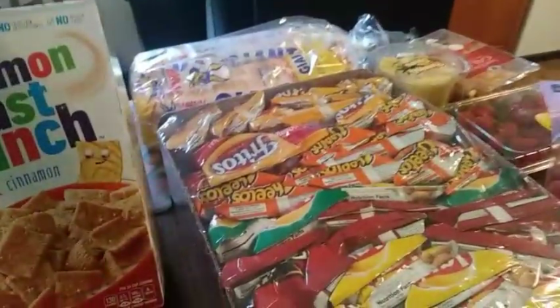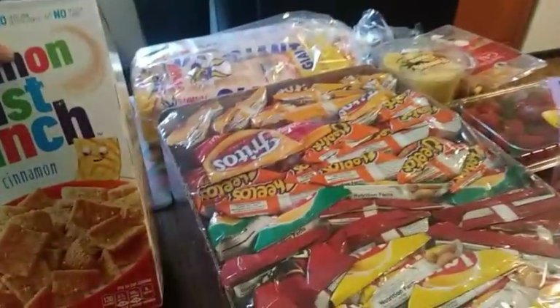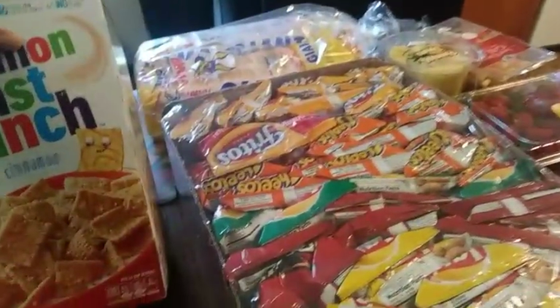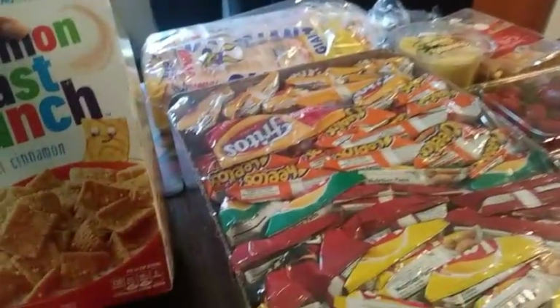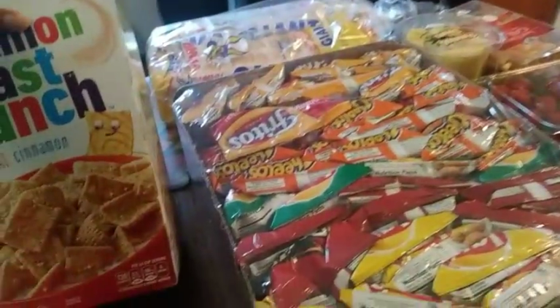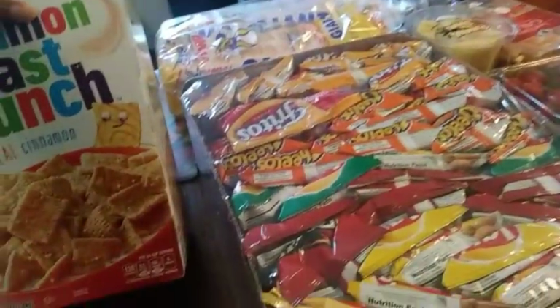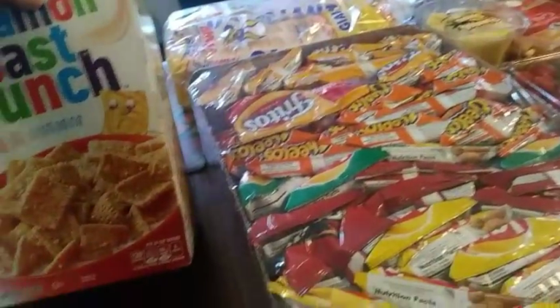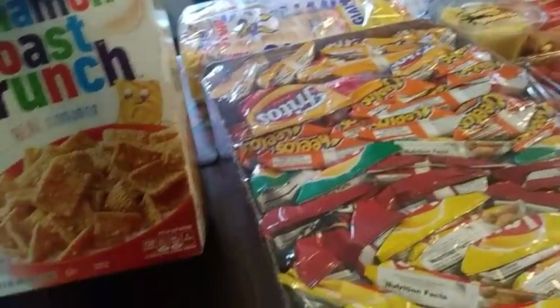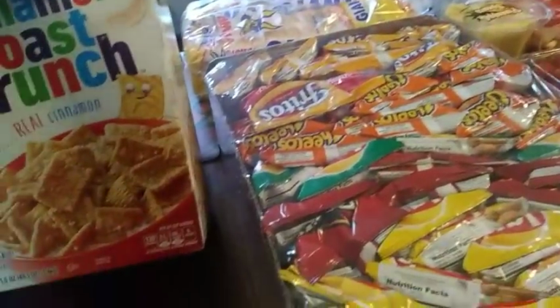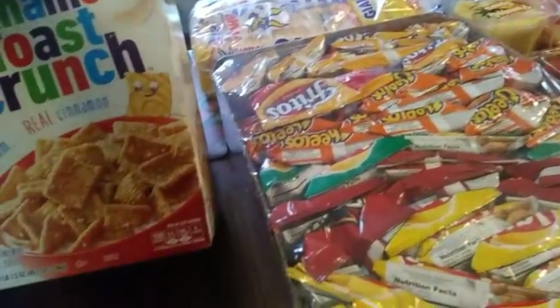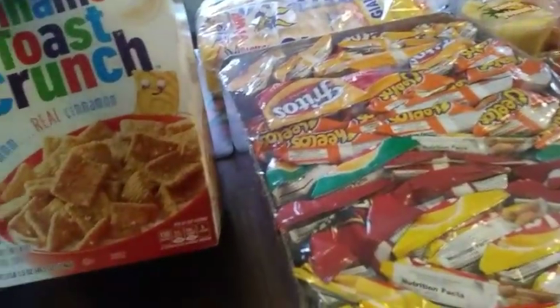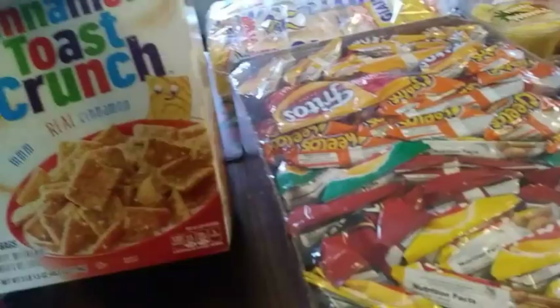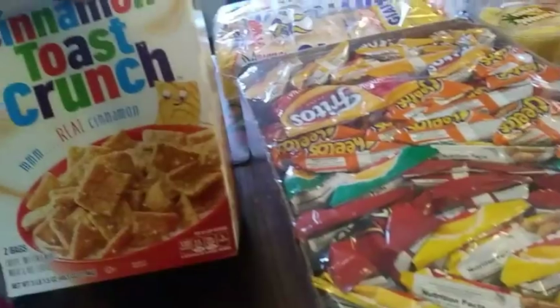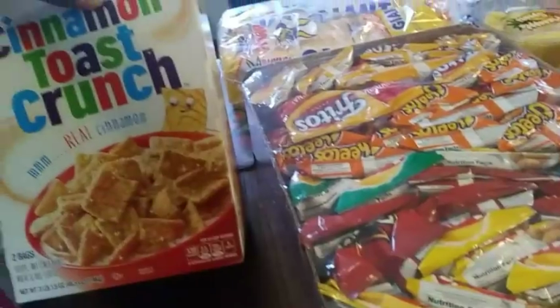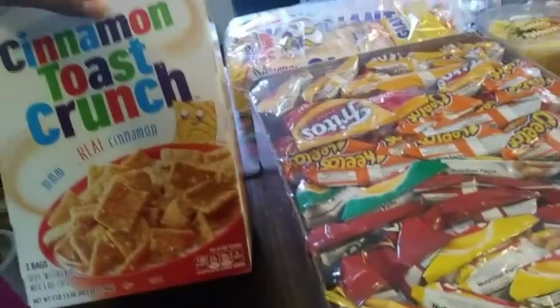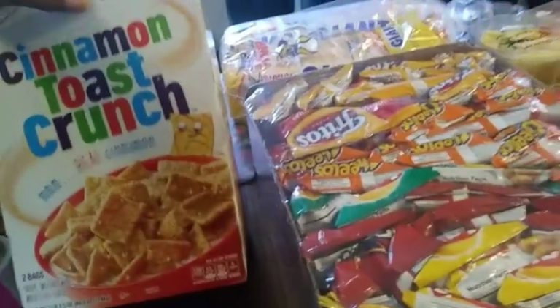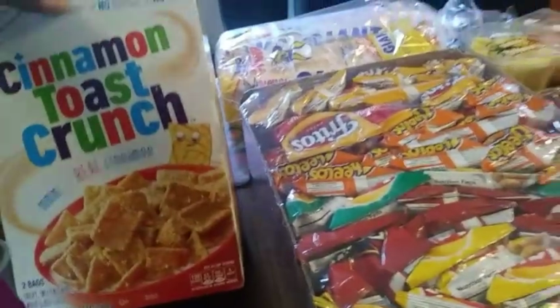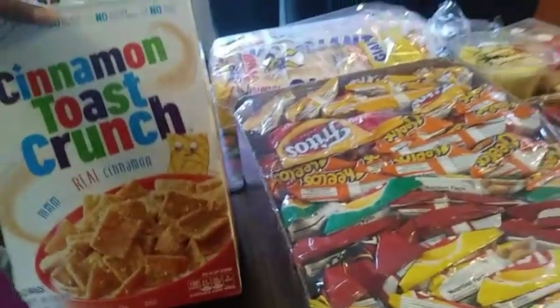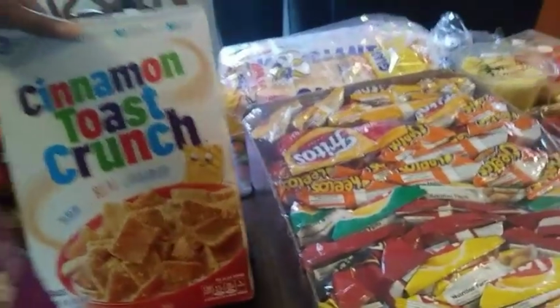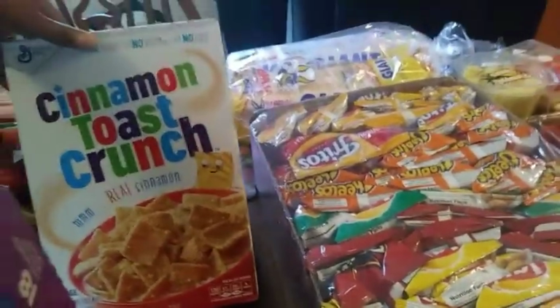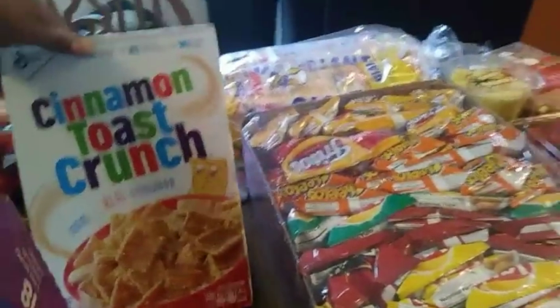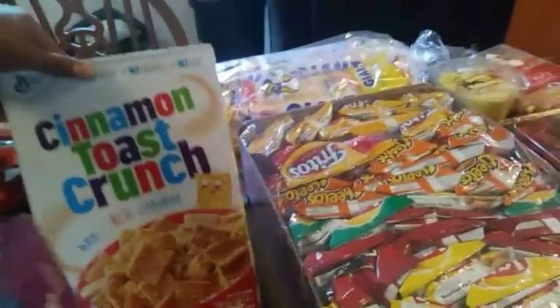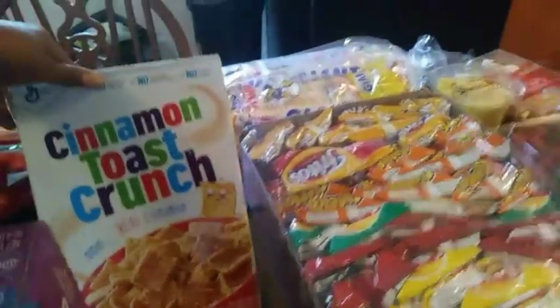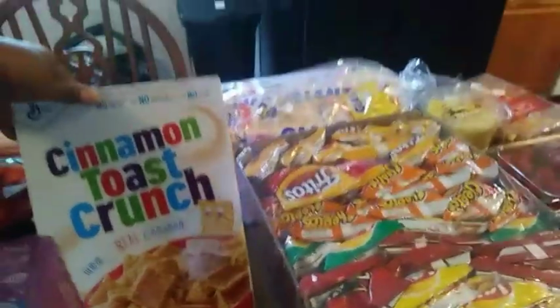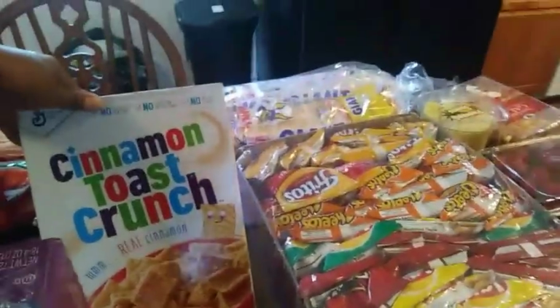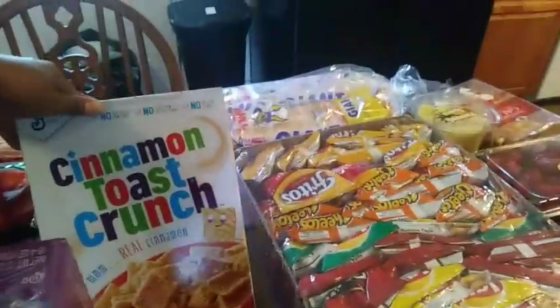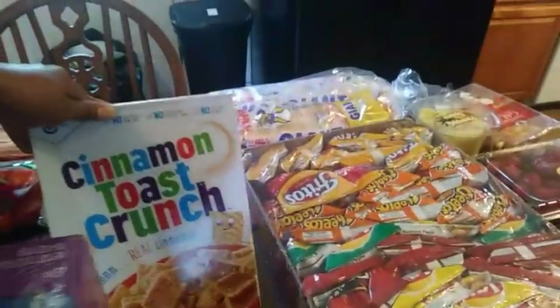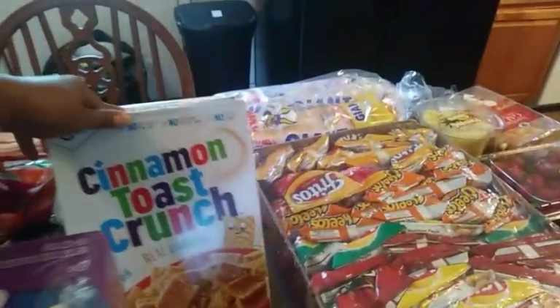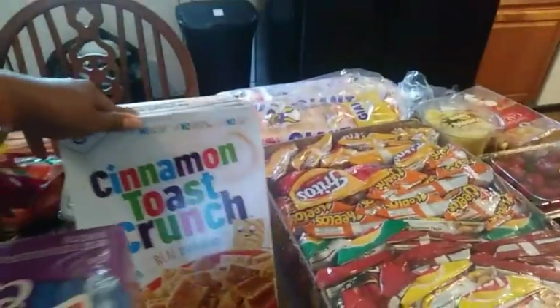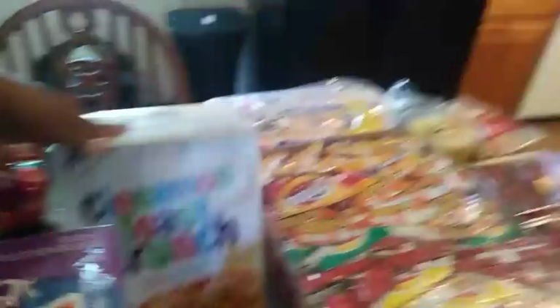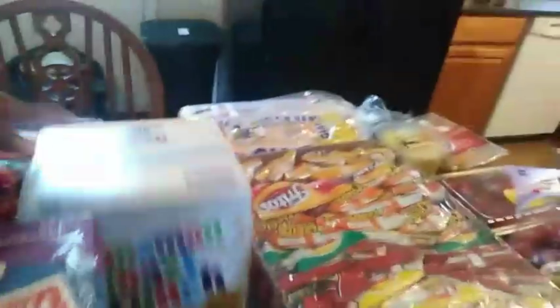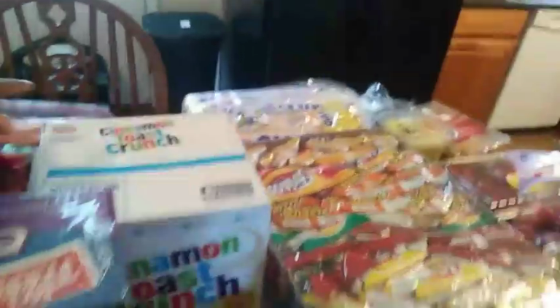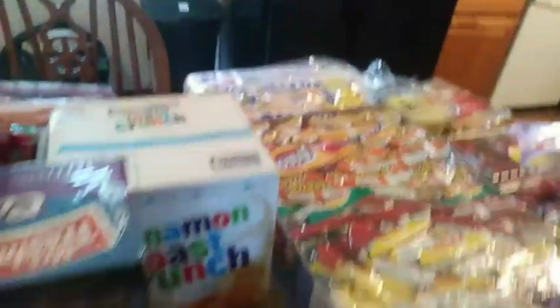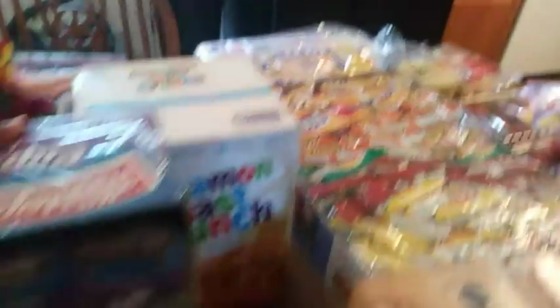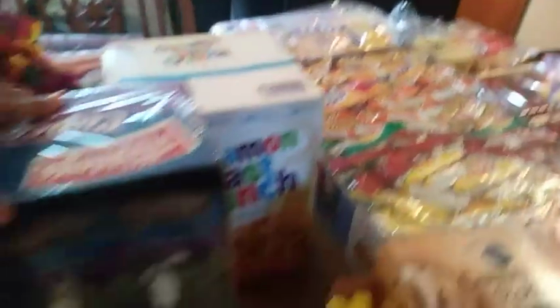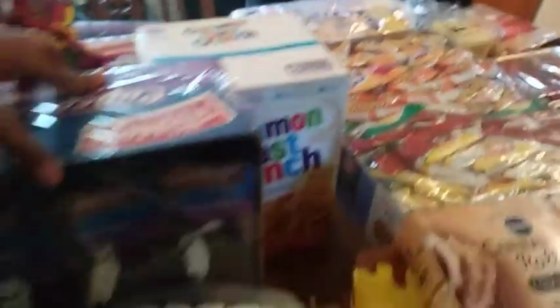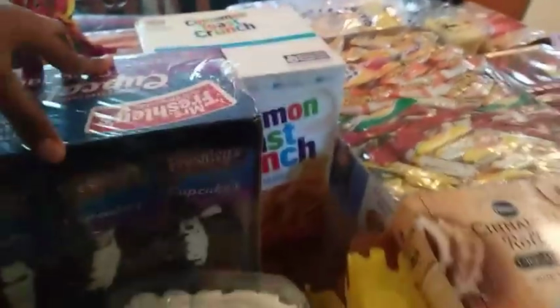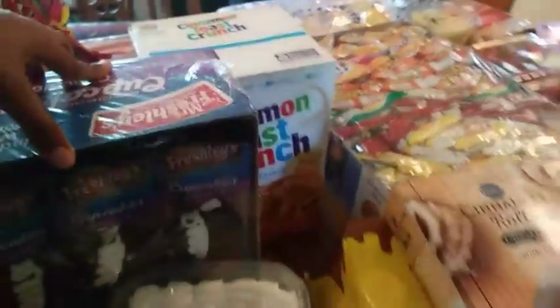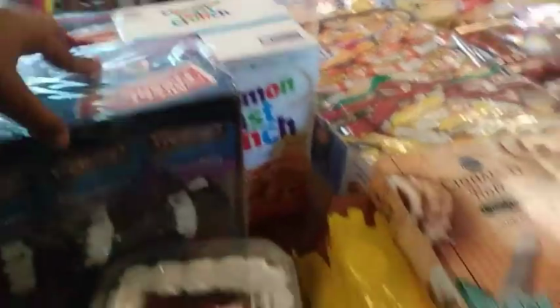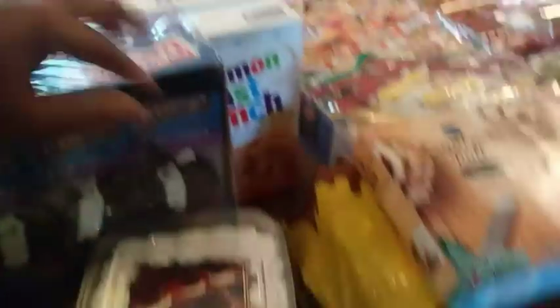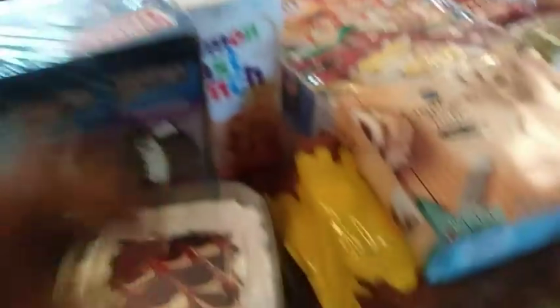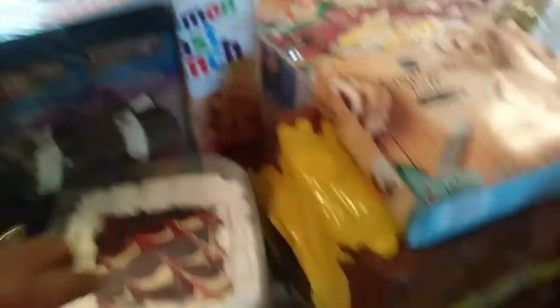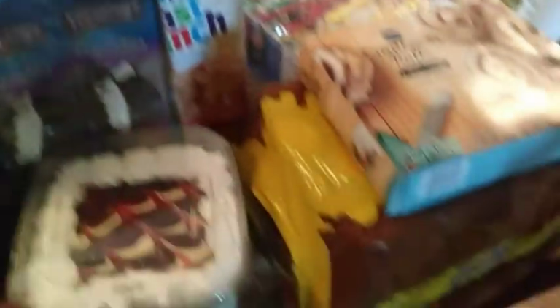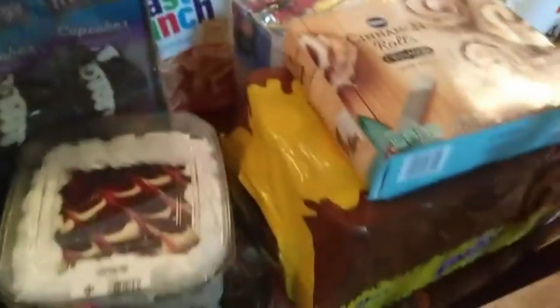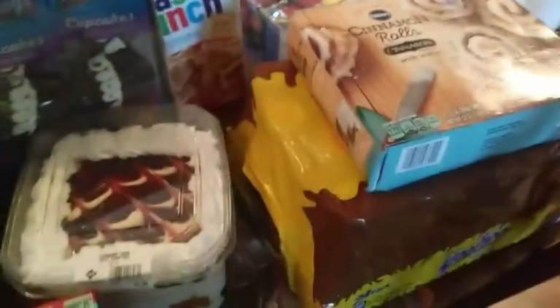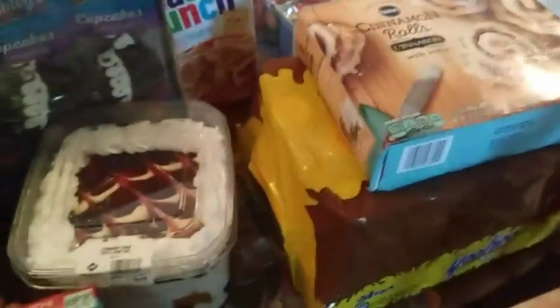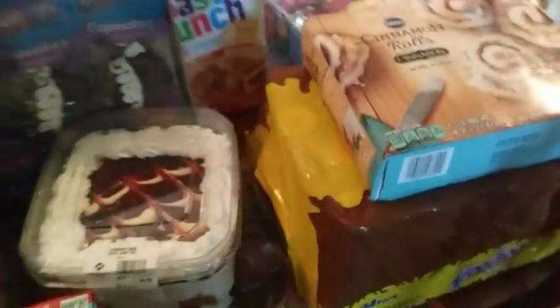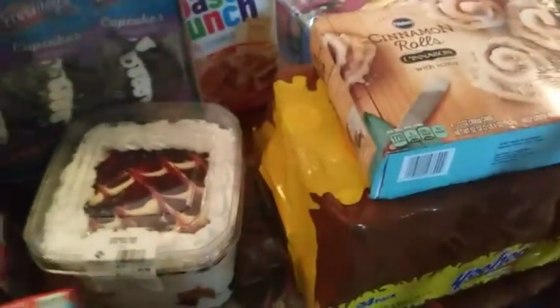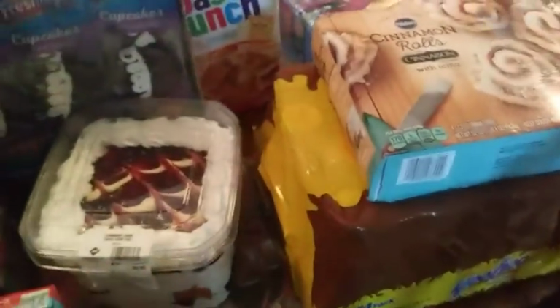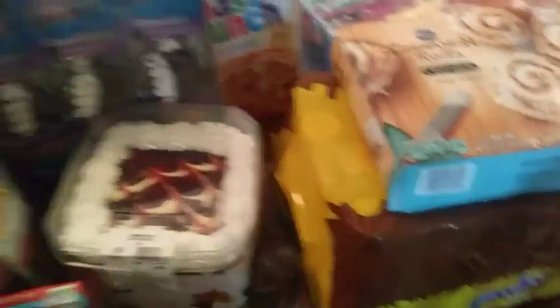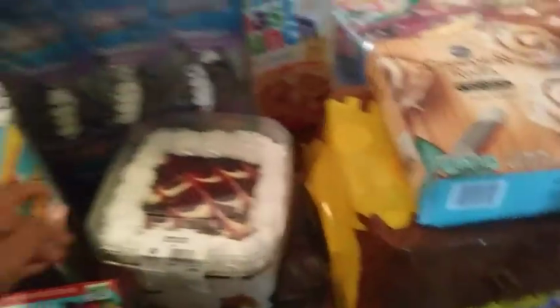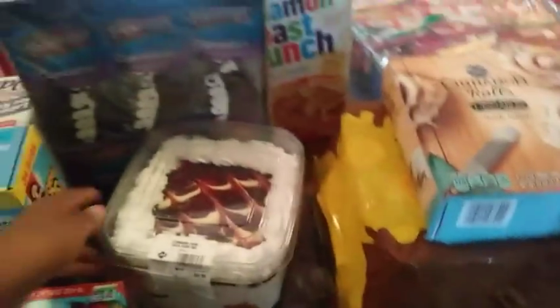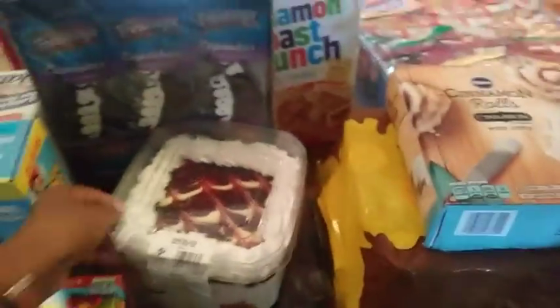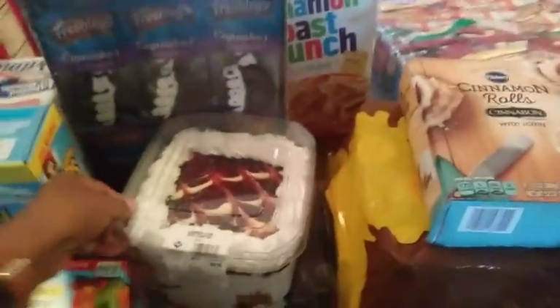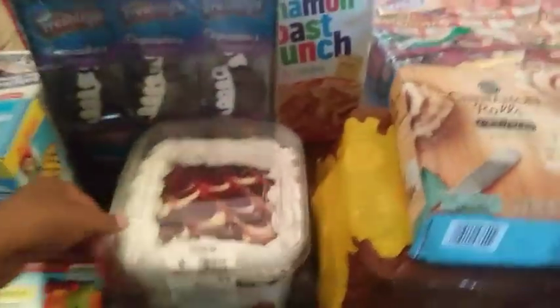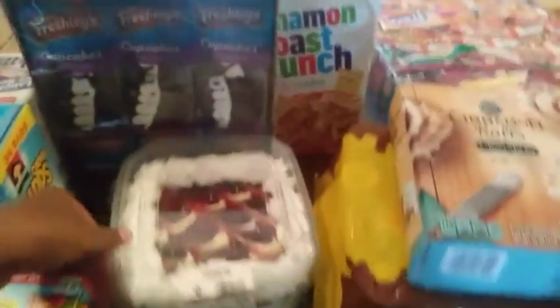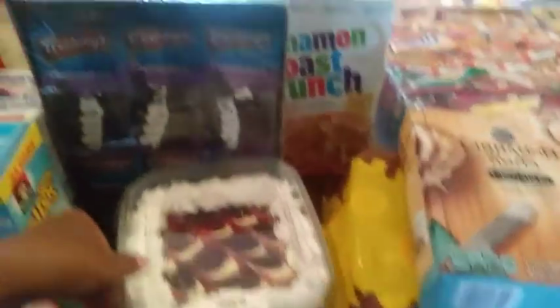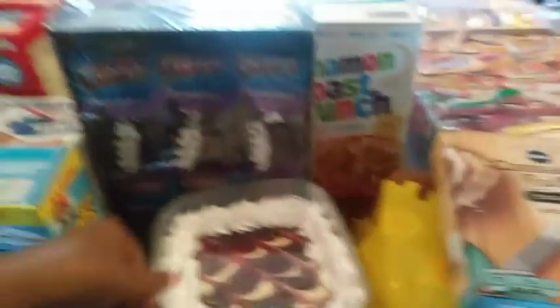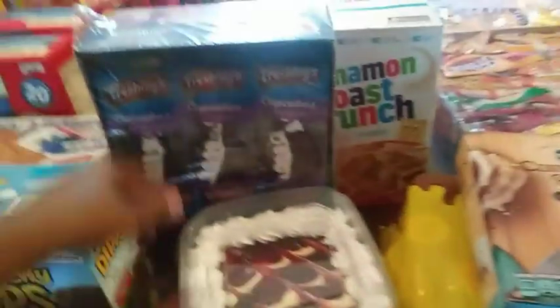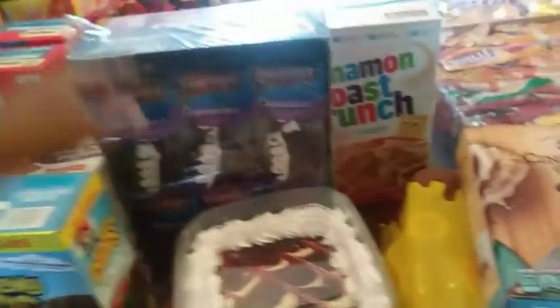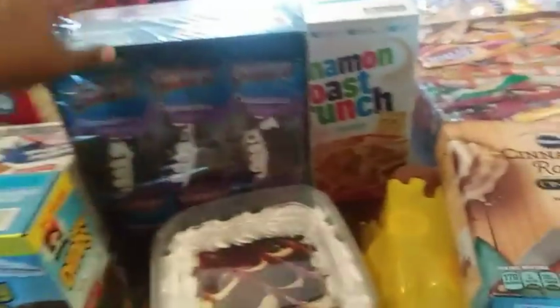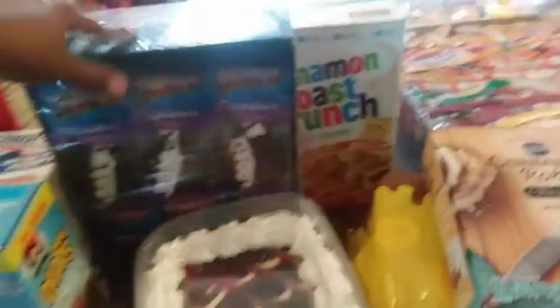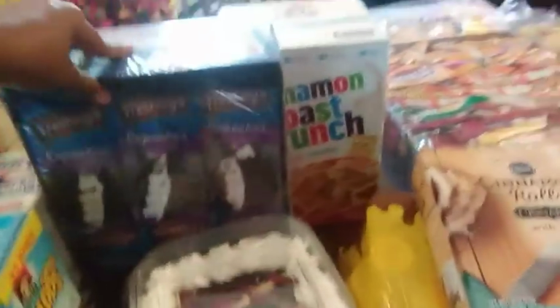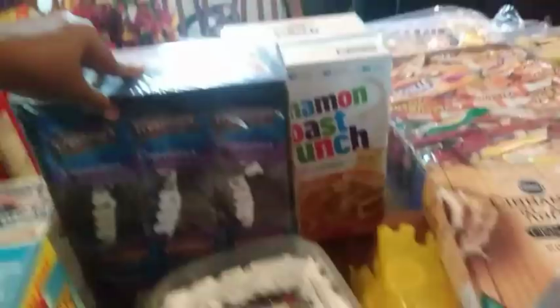Two boxes of Cinnamon Toast Crunch. I'll get the rest of my cereal when I go to Walmart.